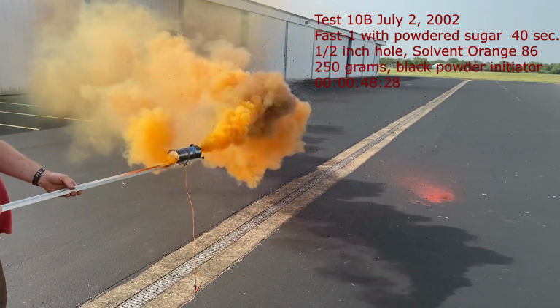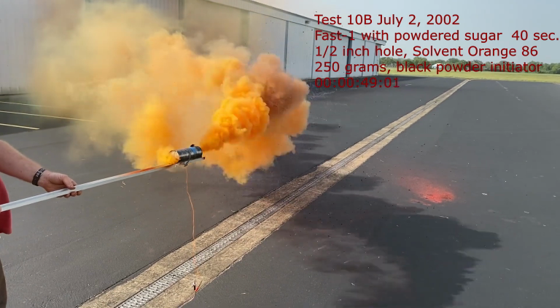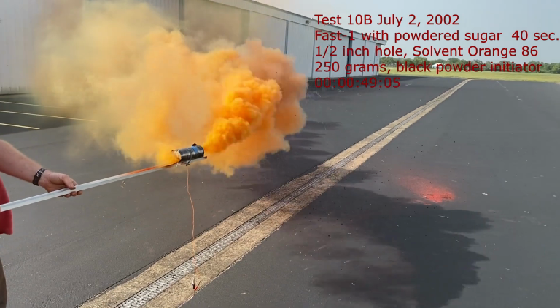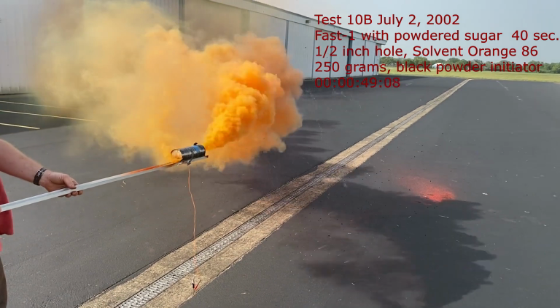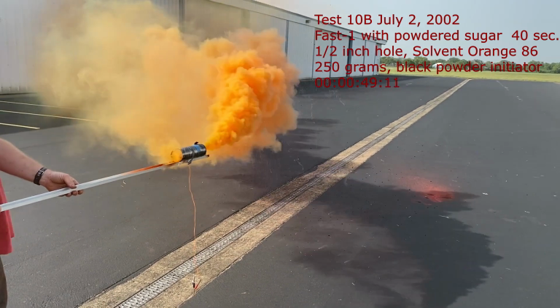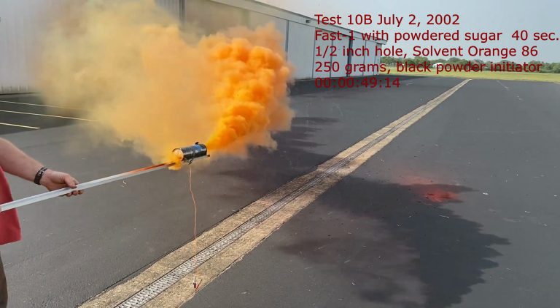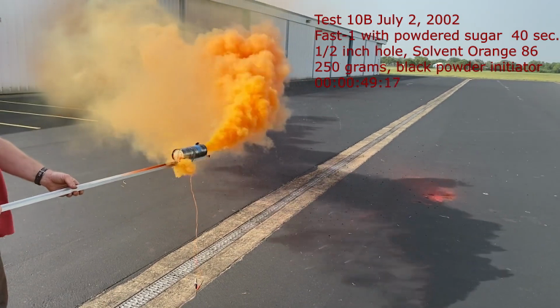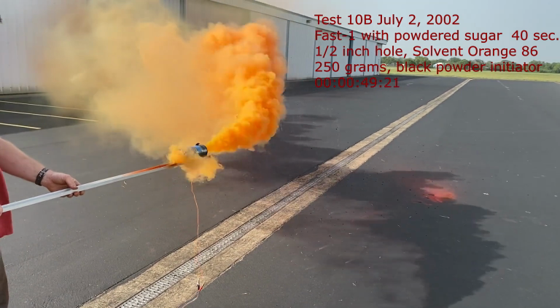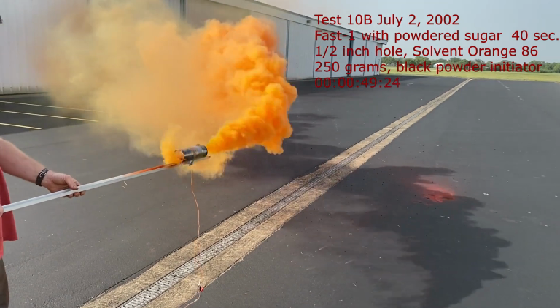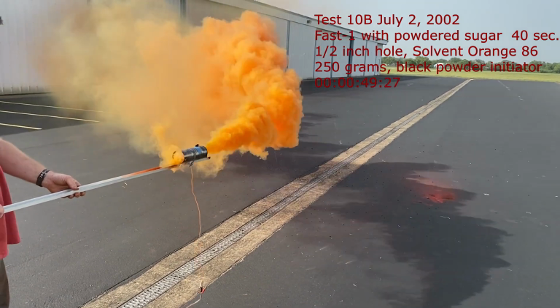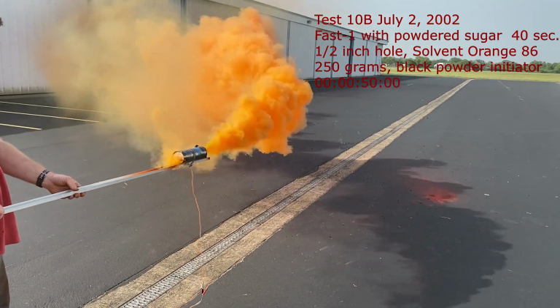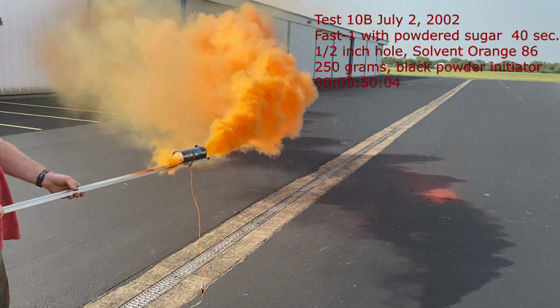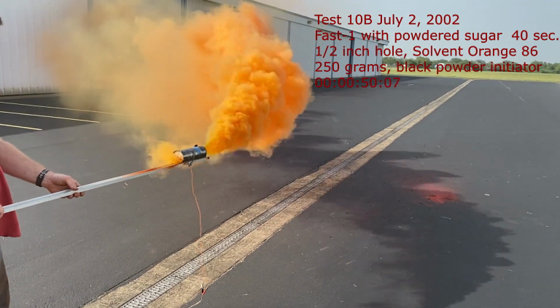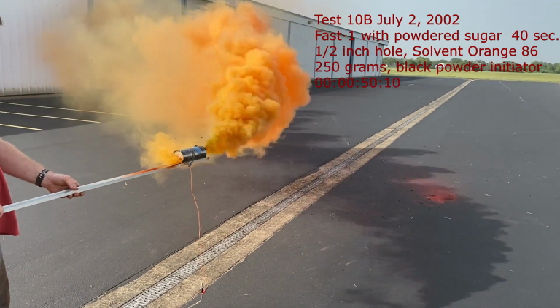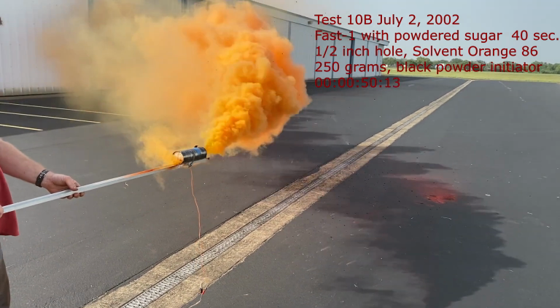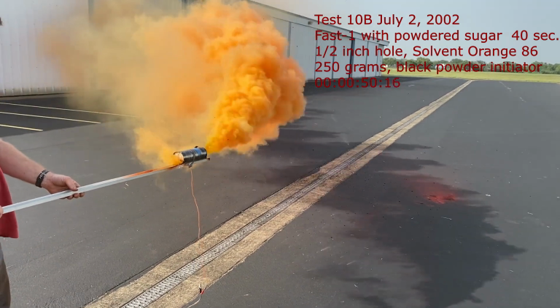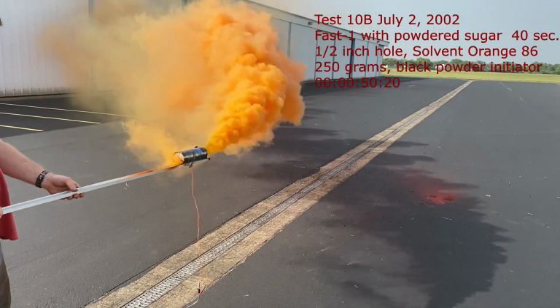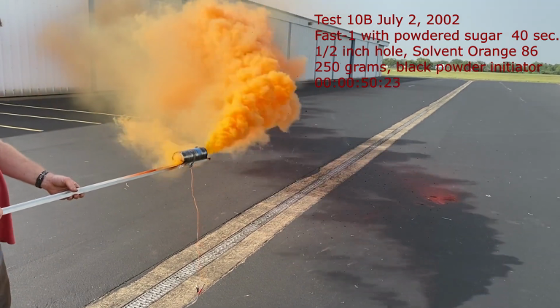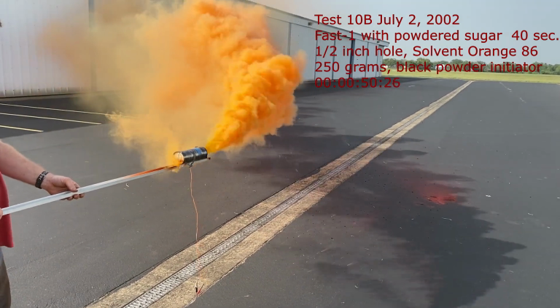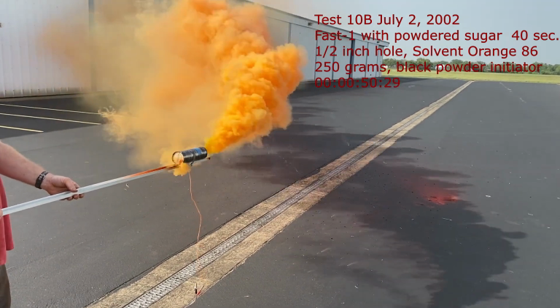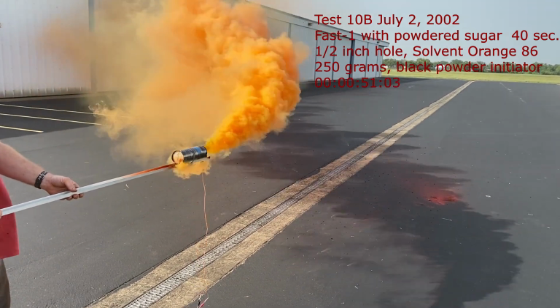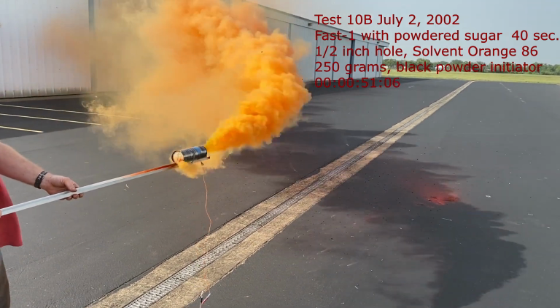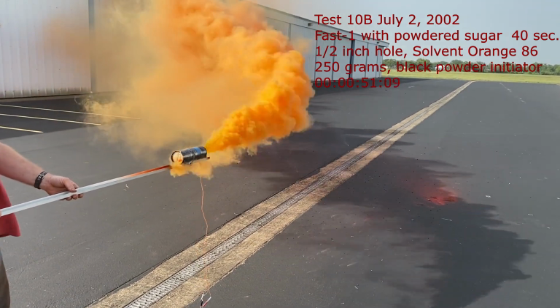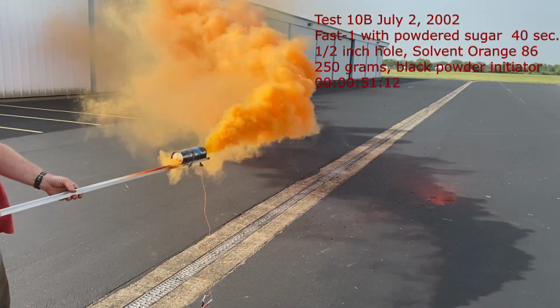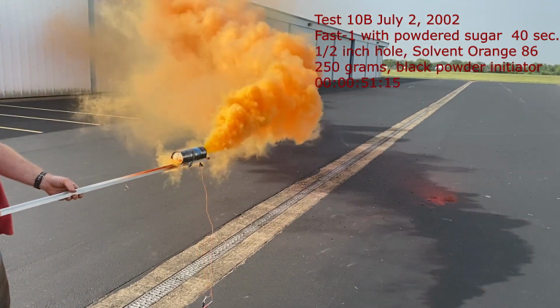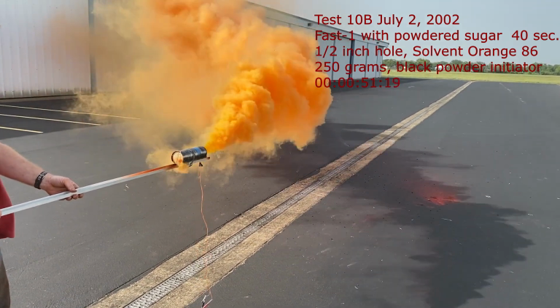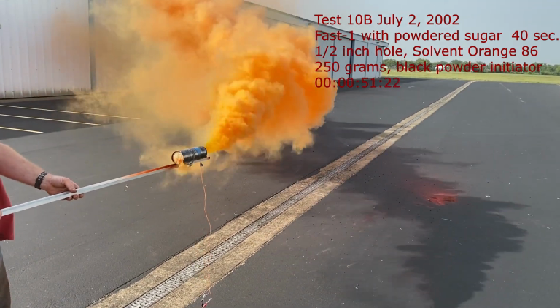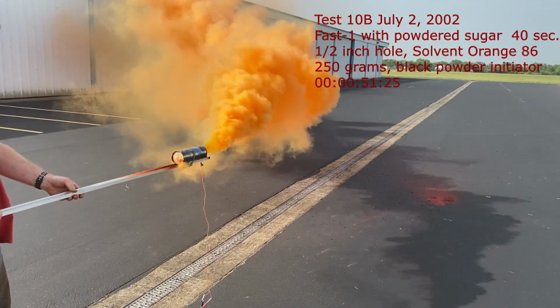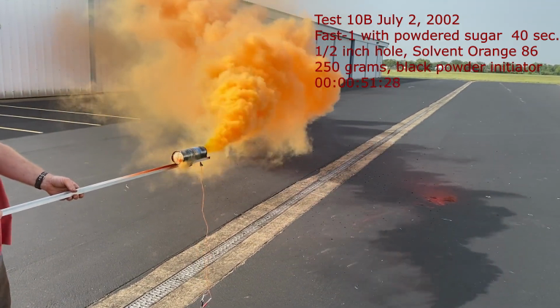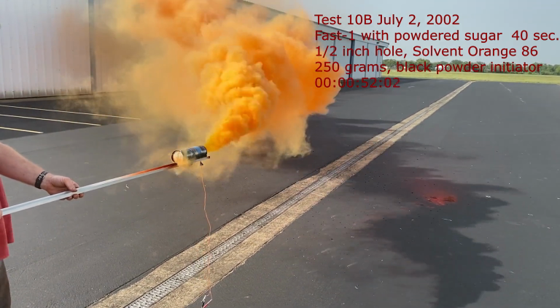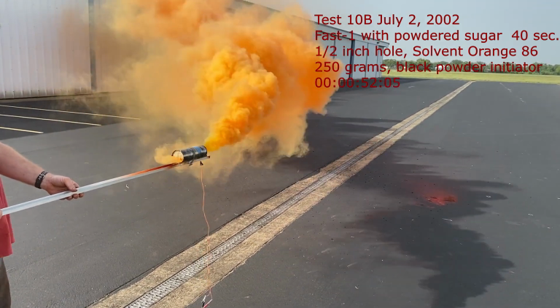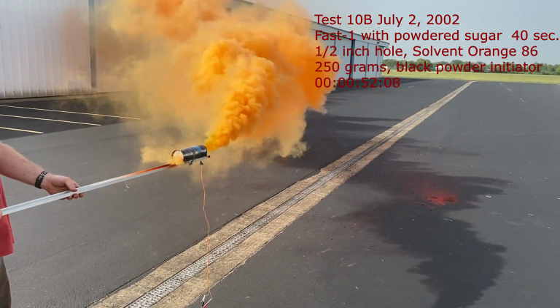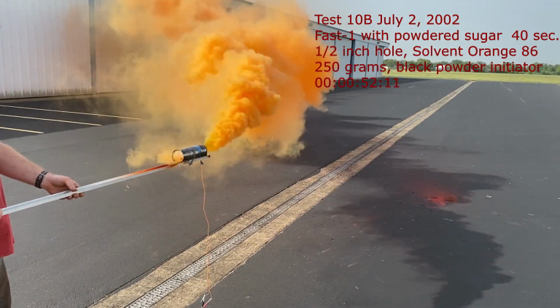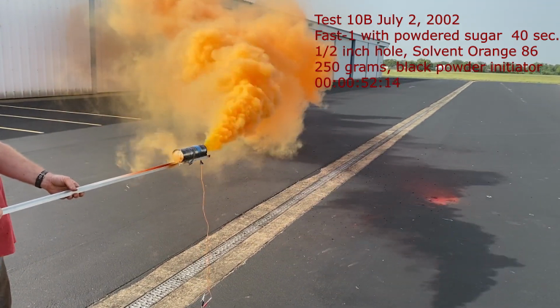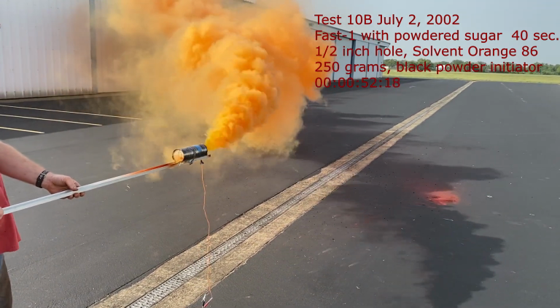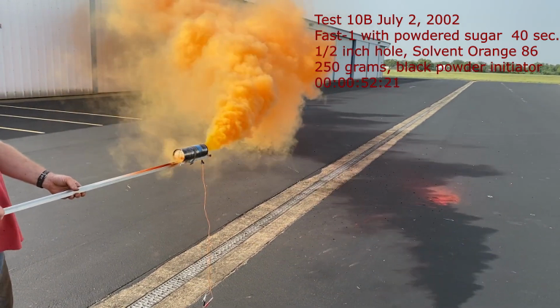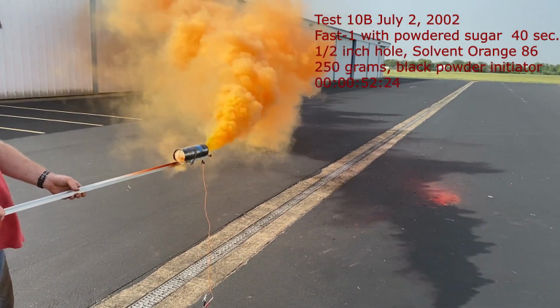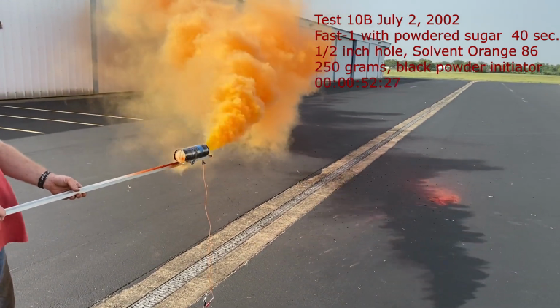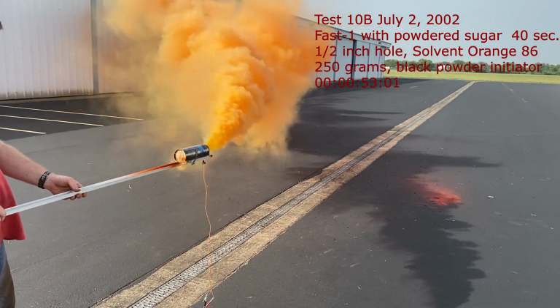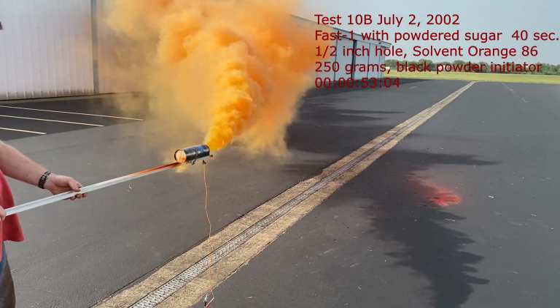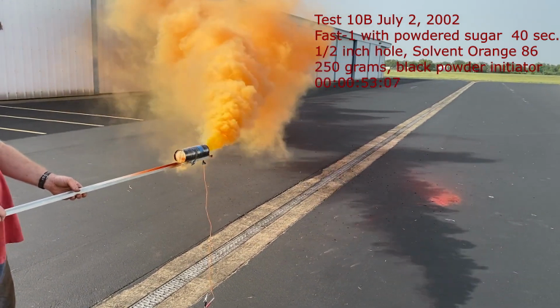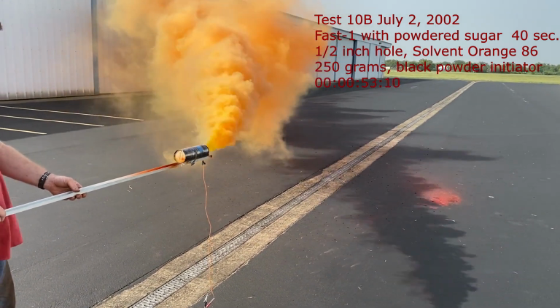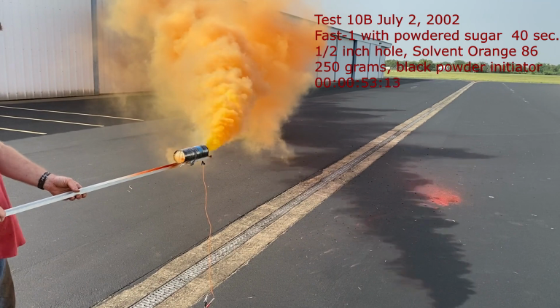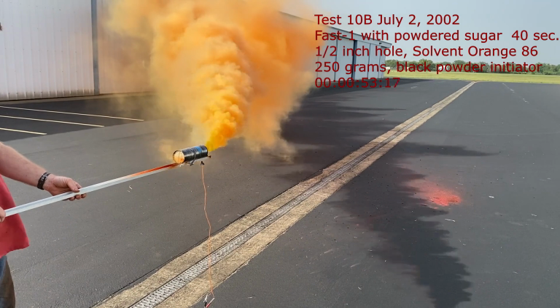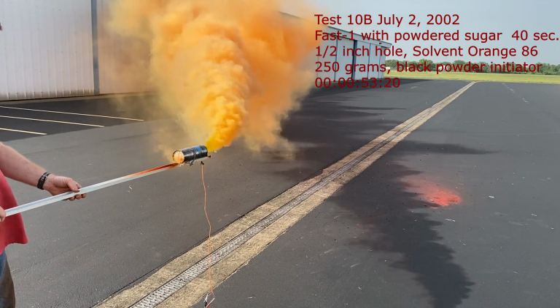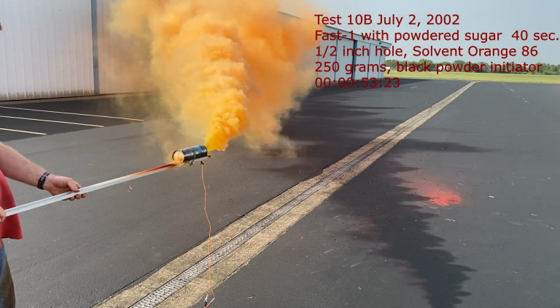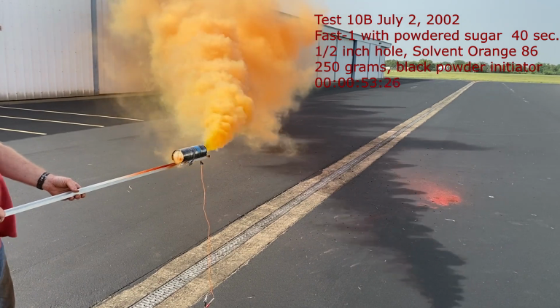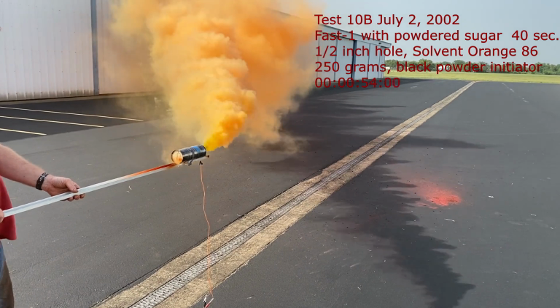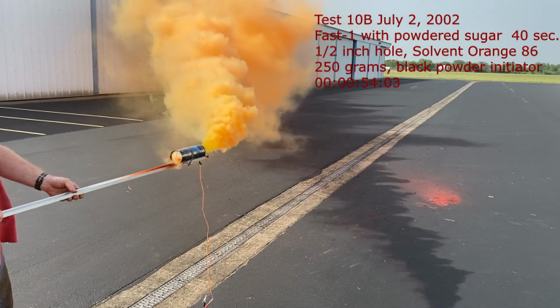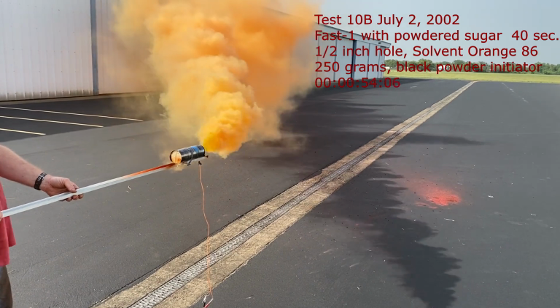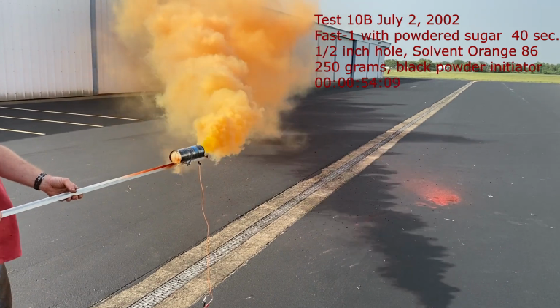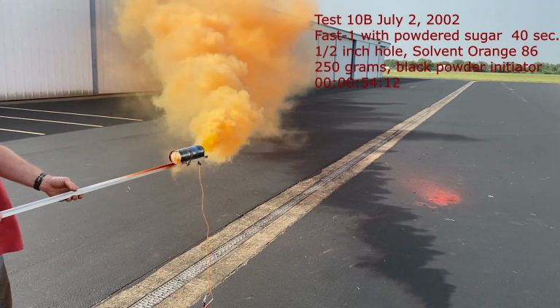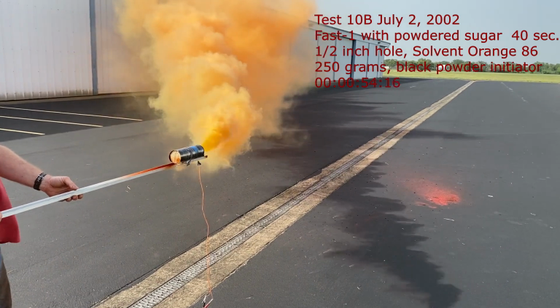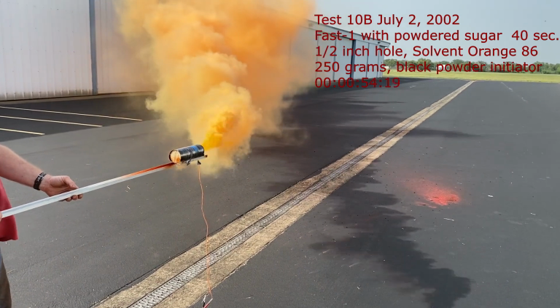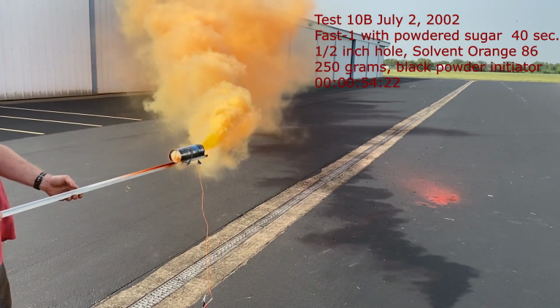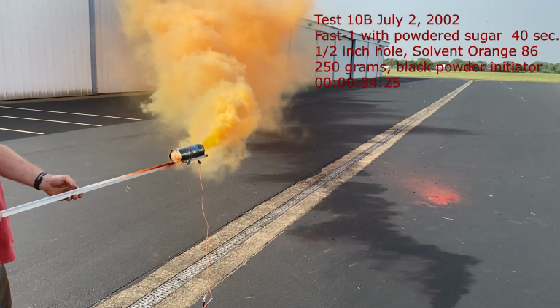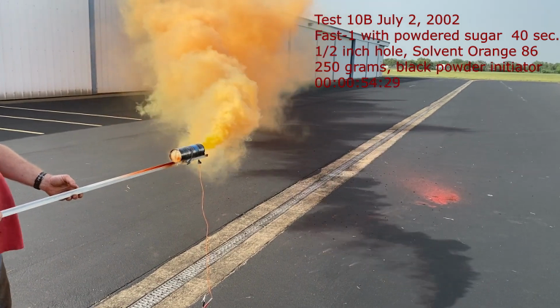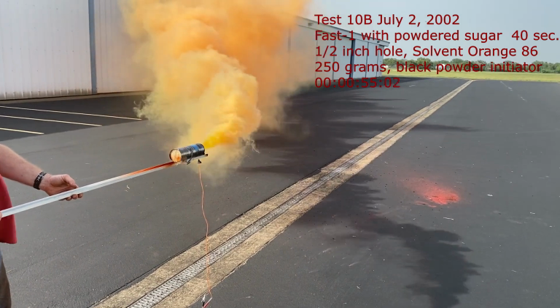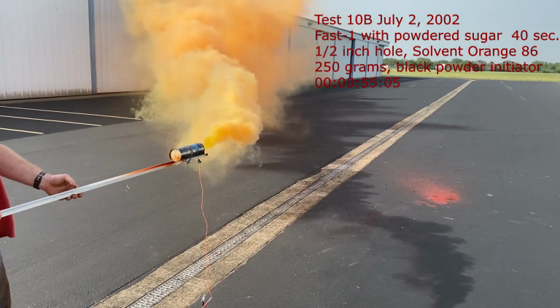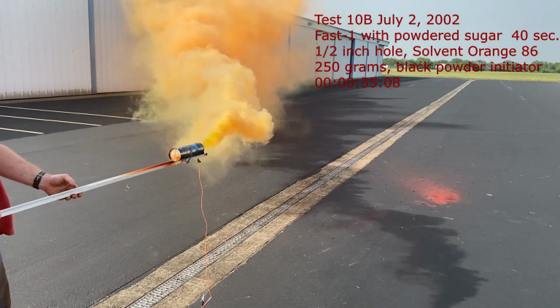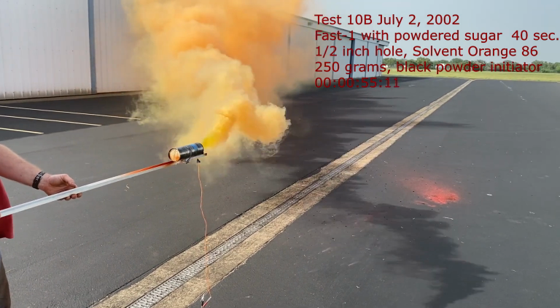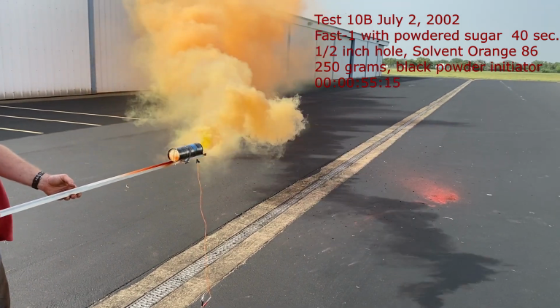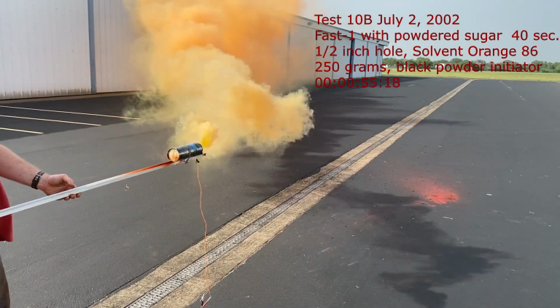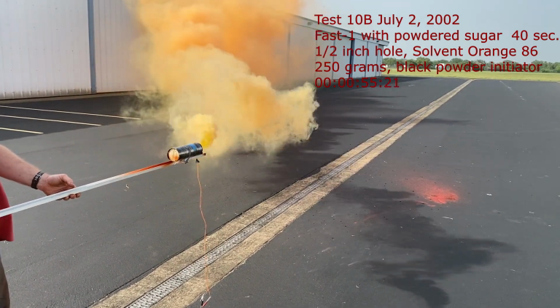A couple feet of landscaping. I'm going to remove the brush.